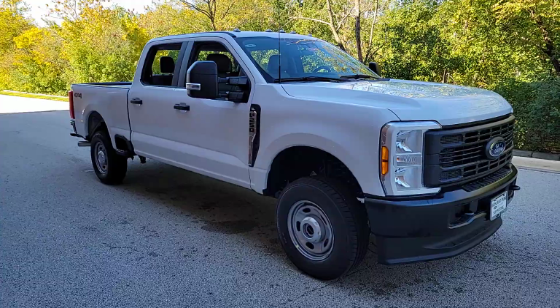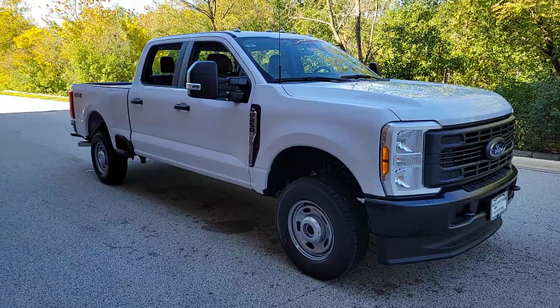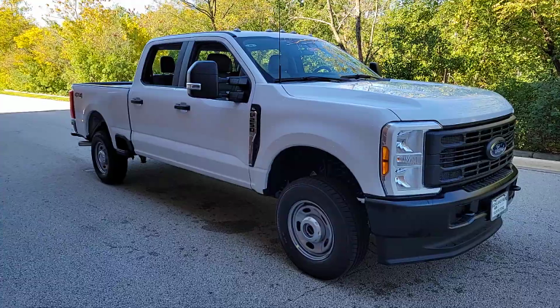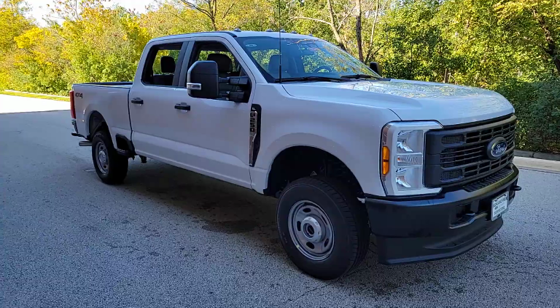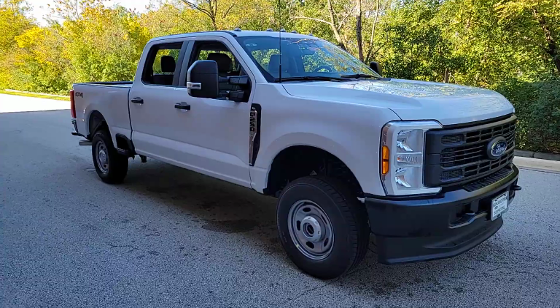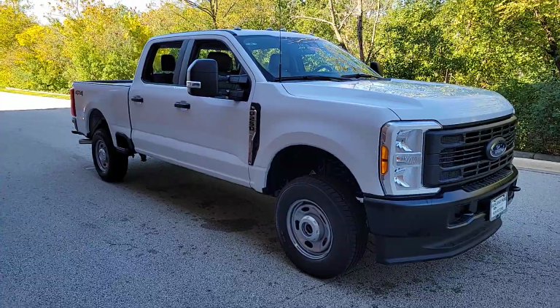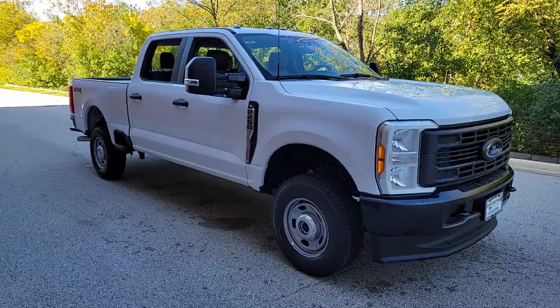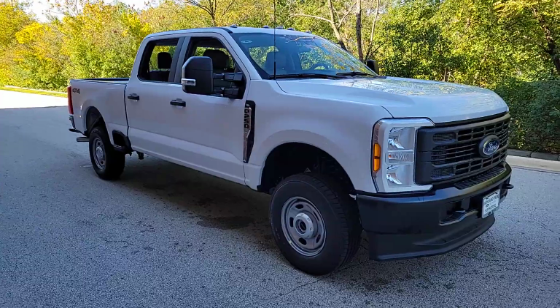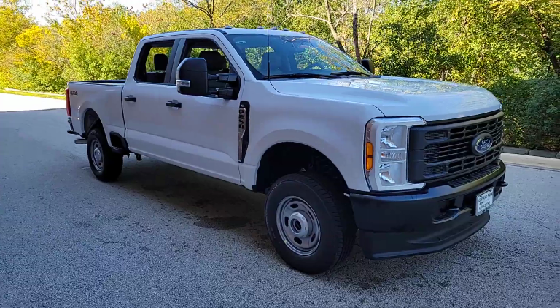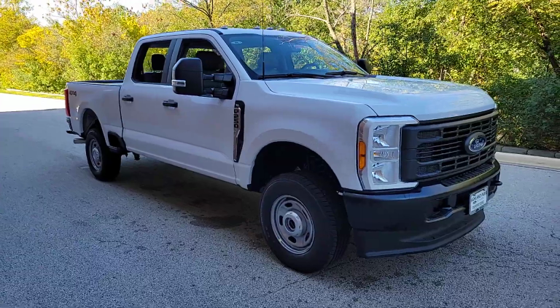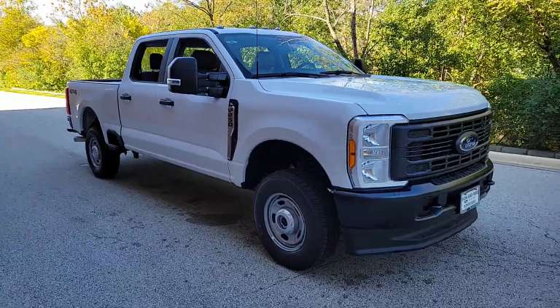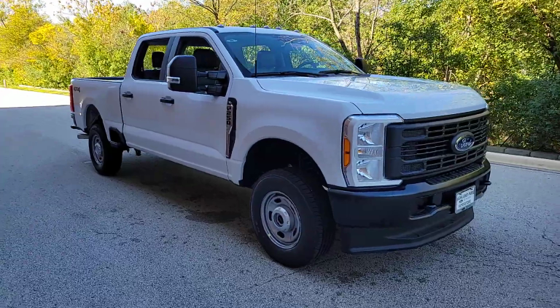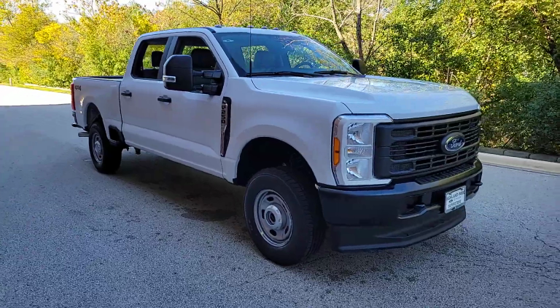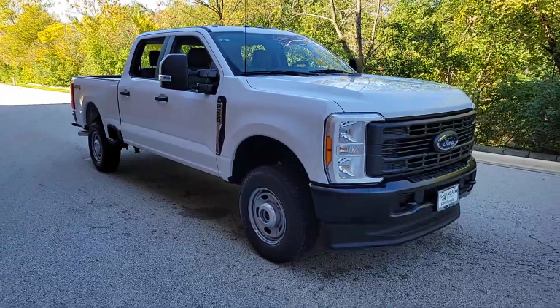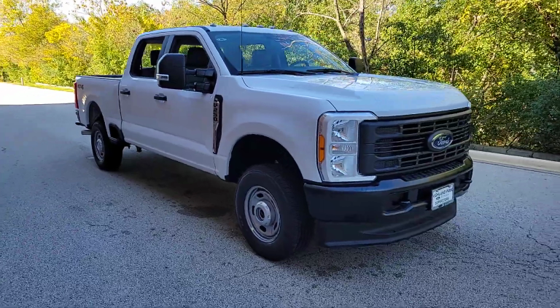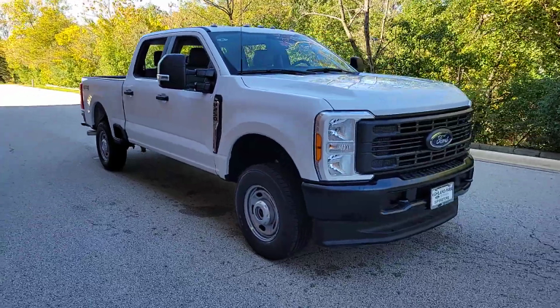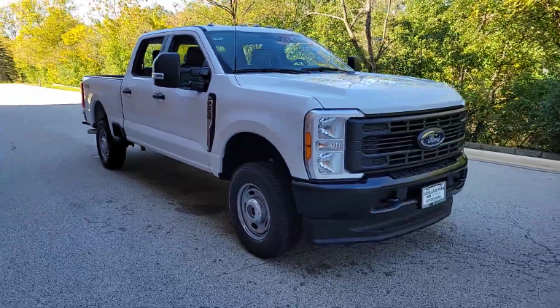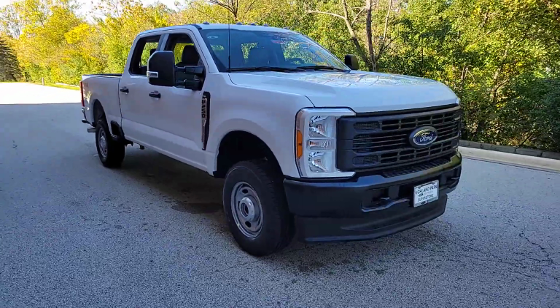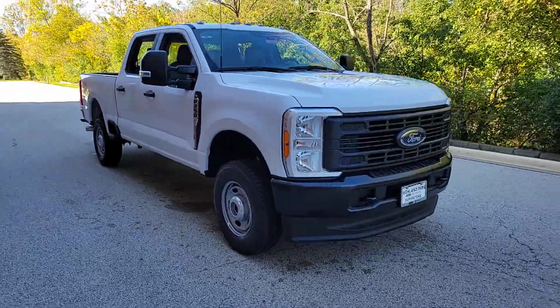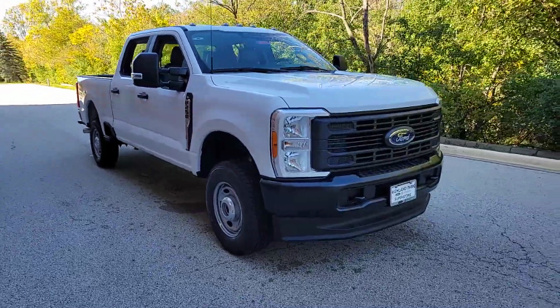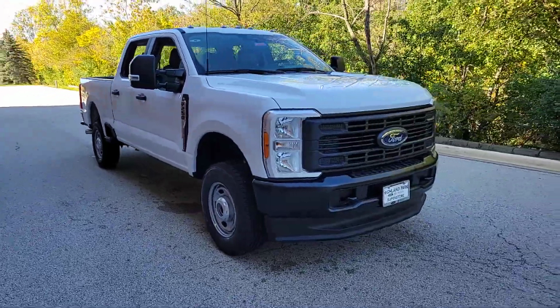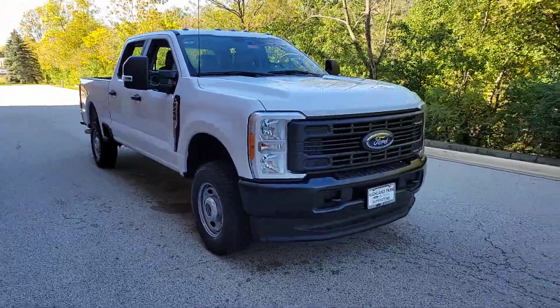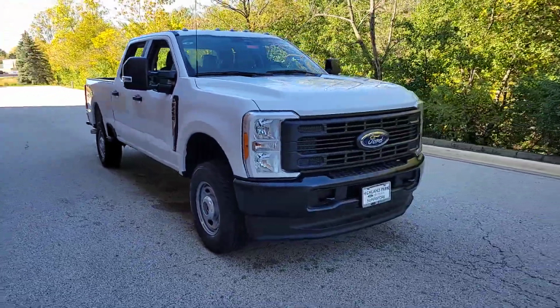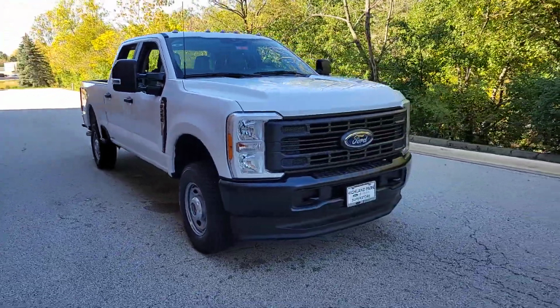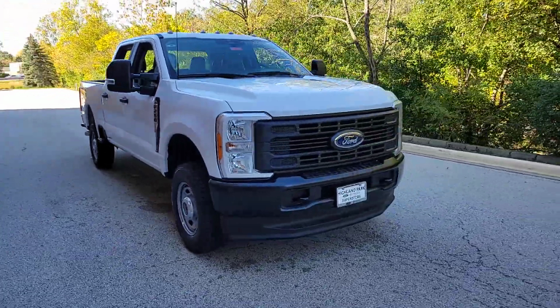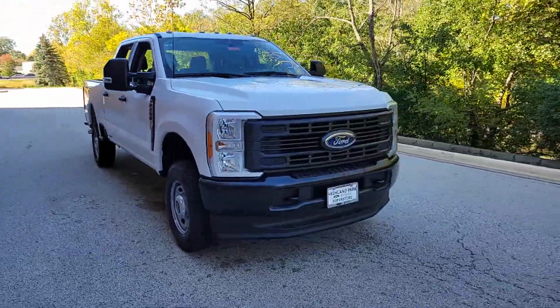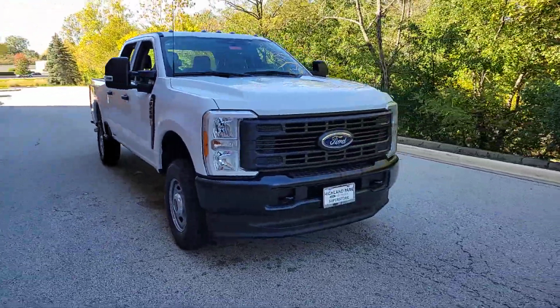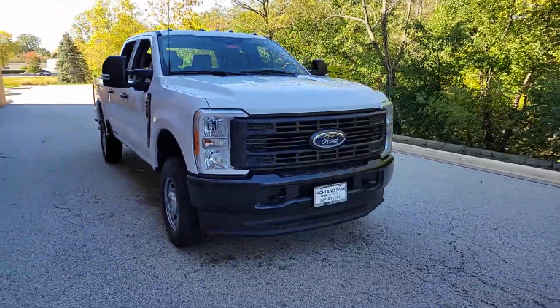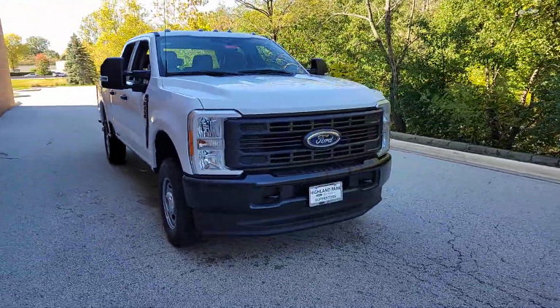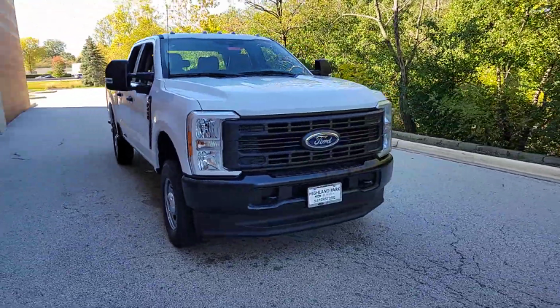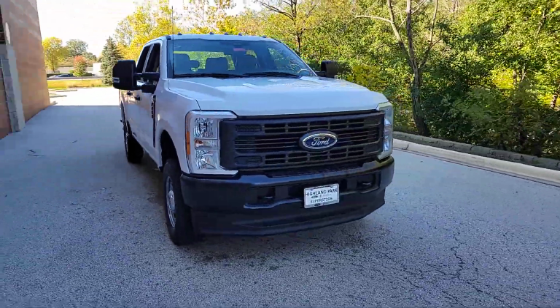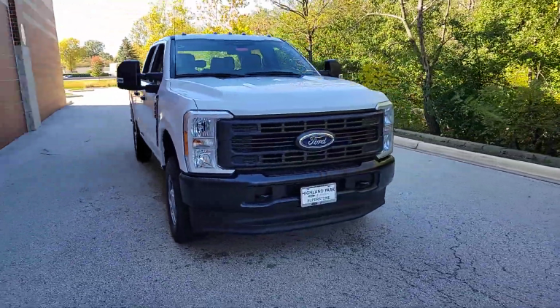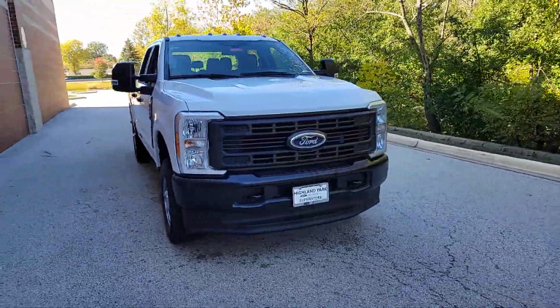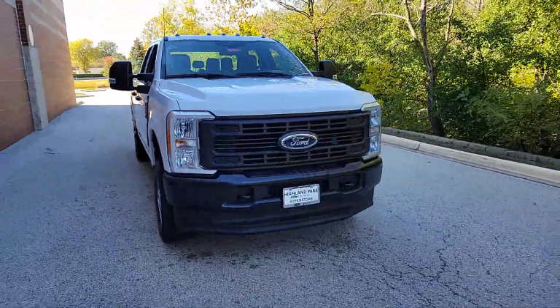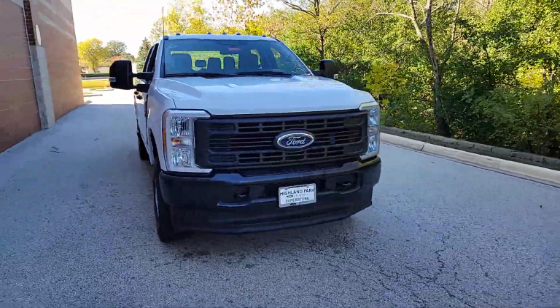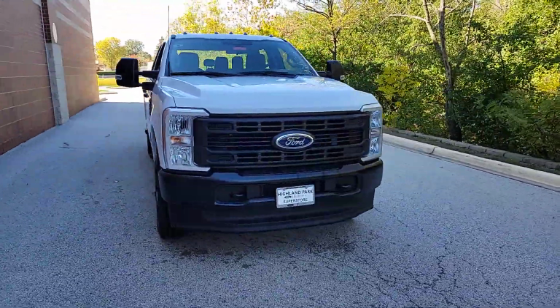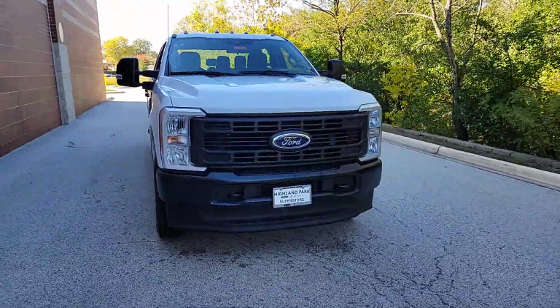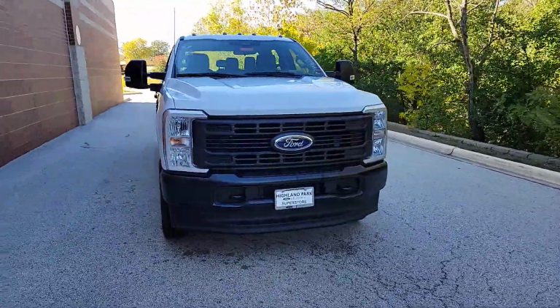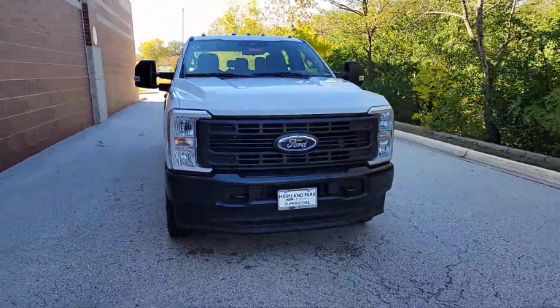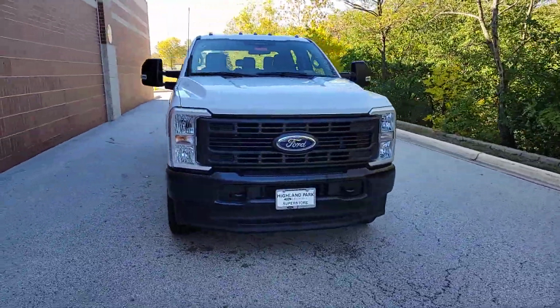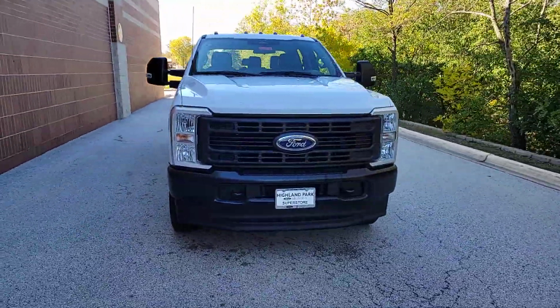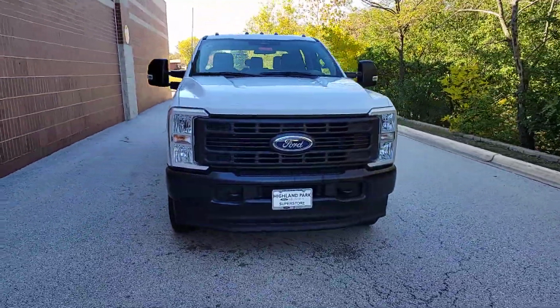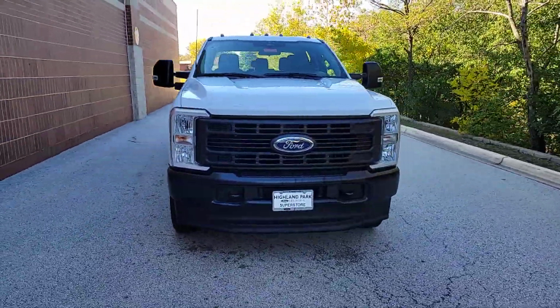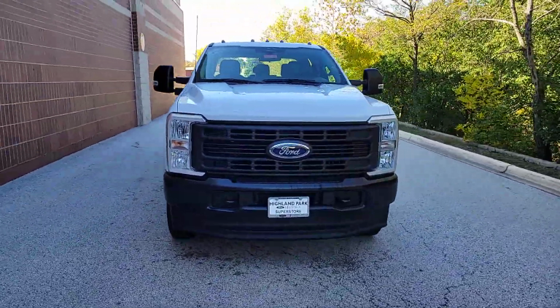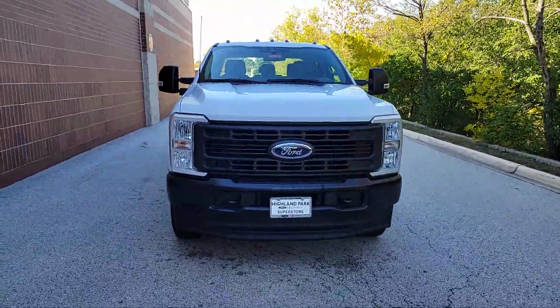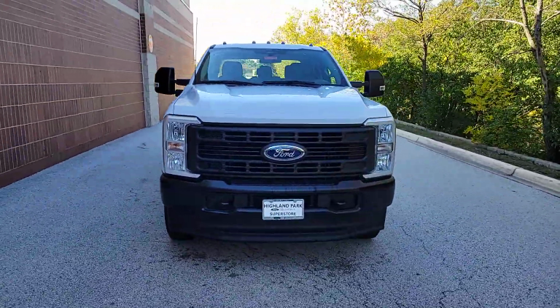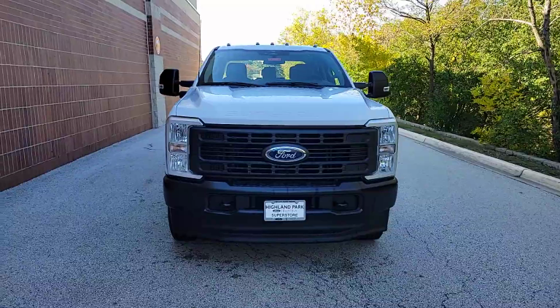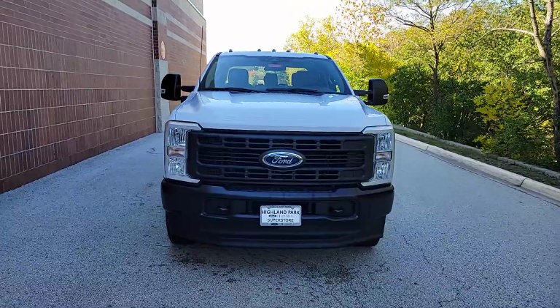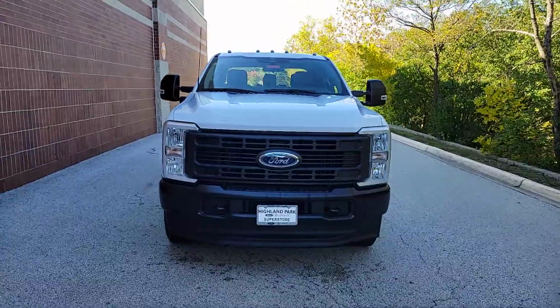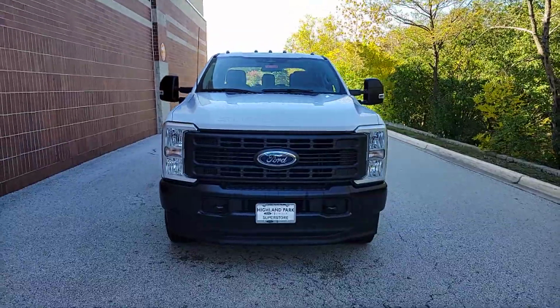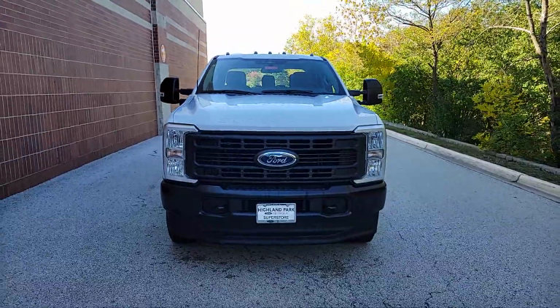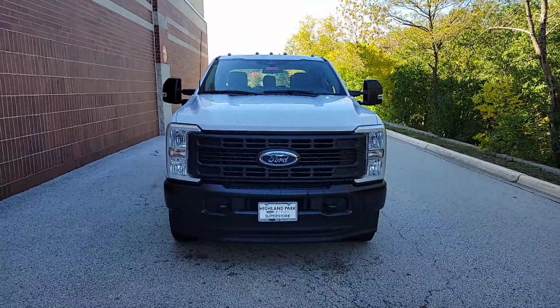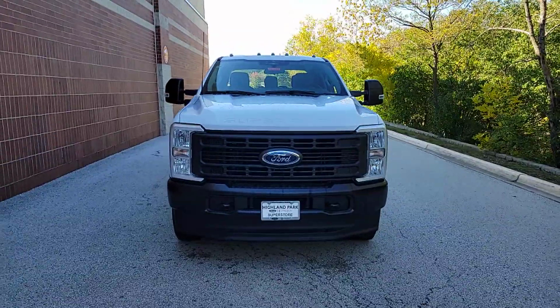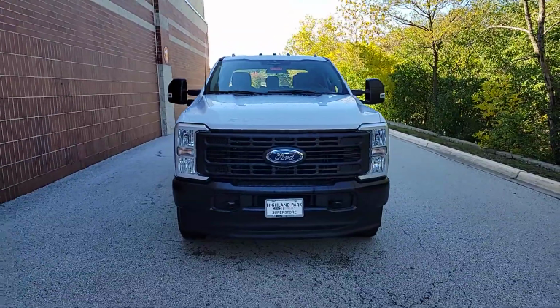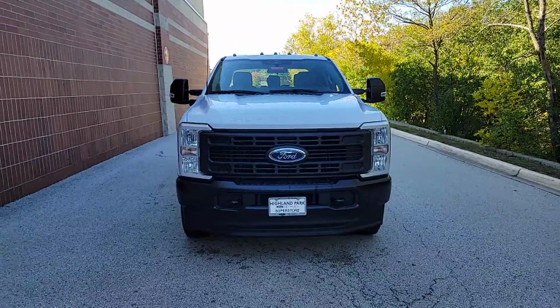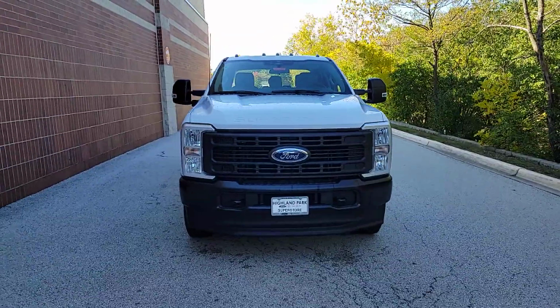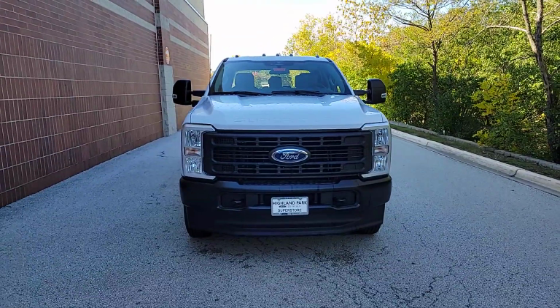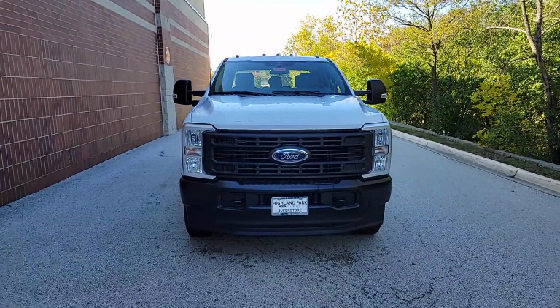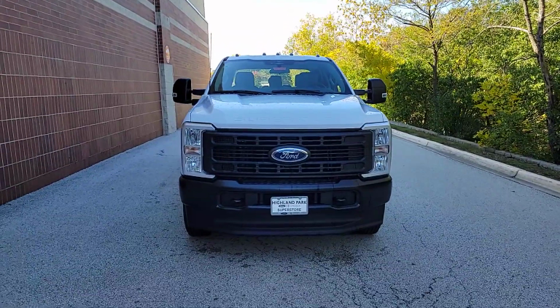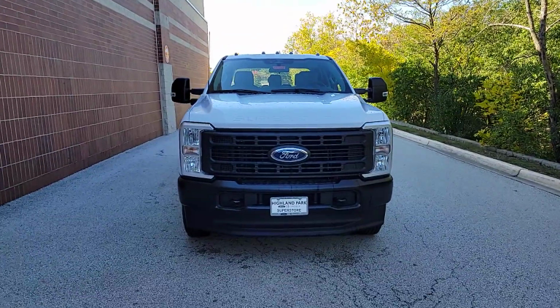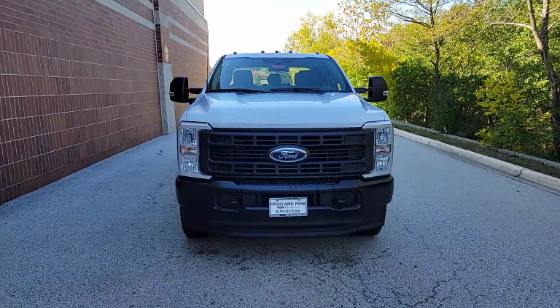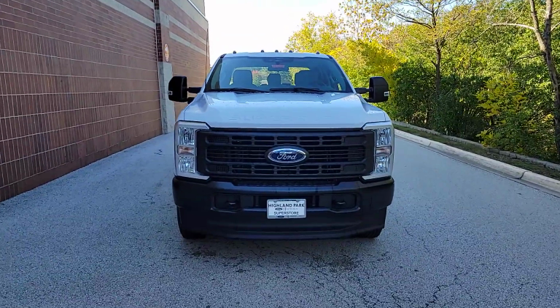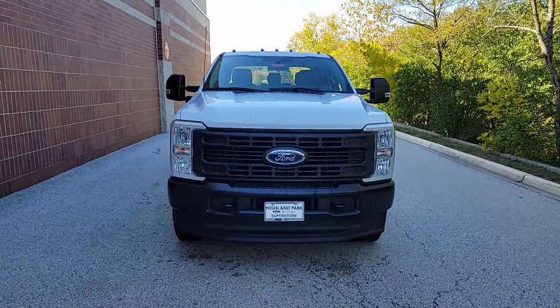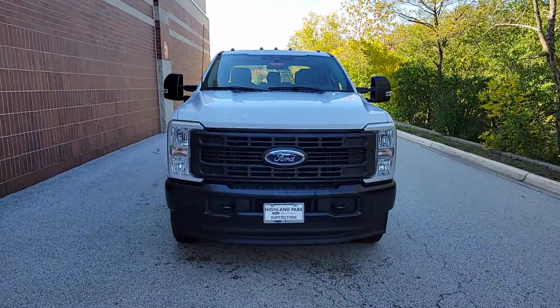You will love the features of this 2023 Ford F-250. If you're going to do it, do it right.